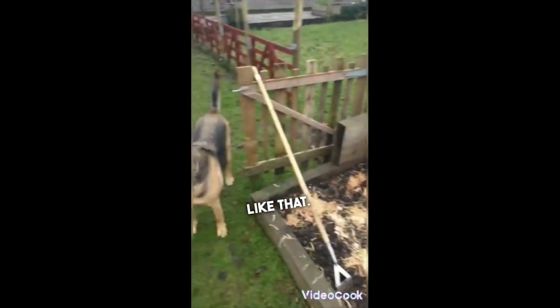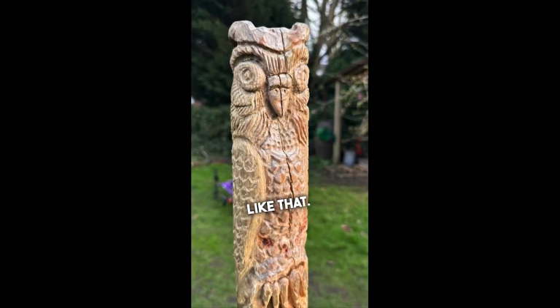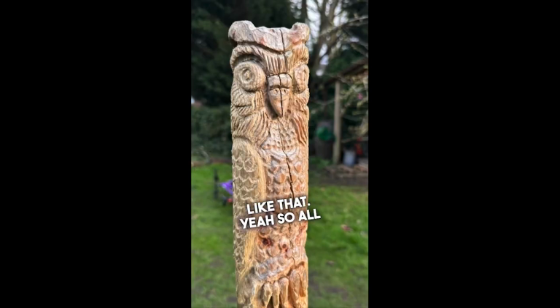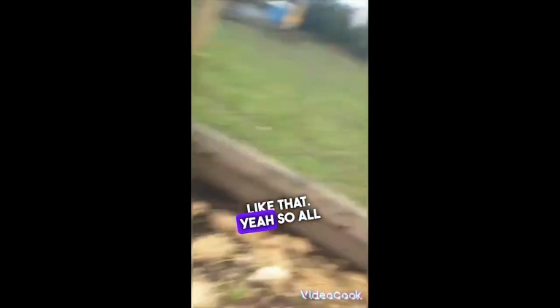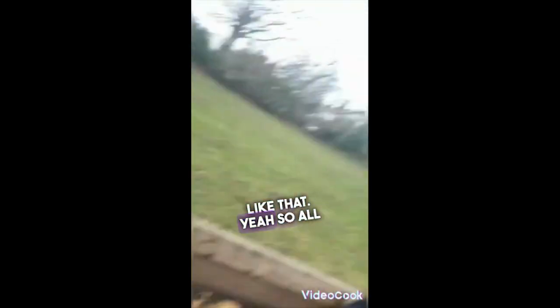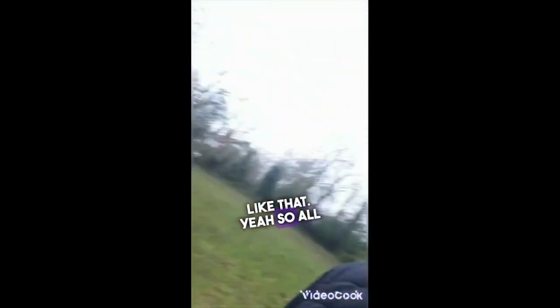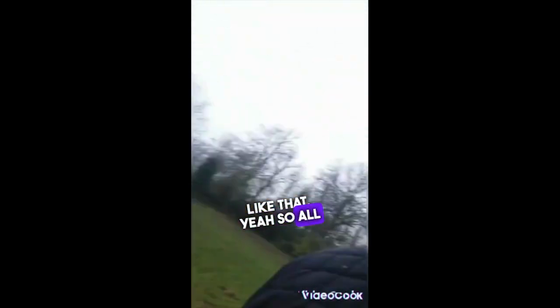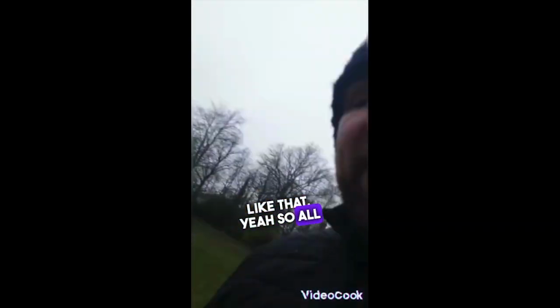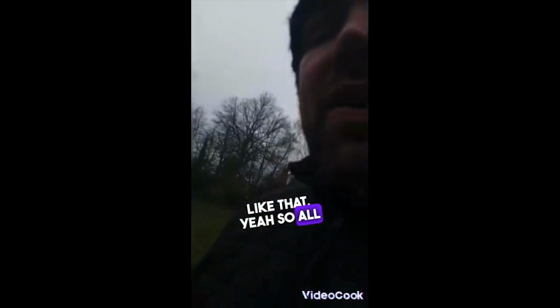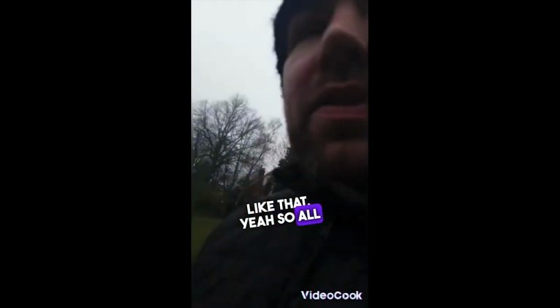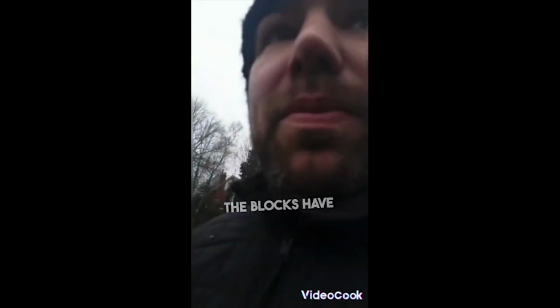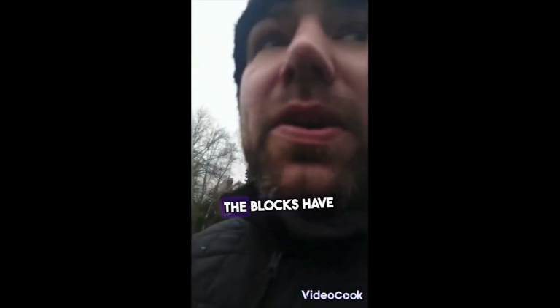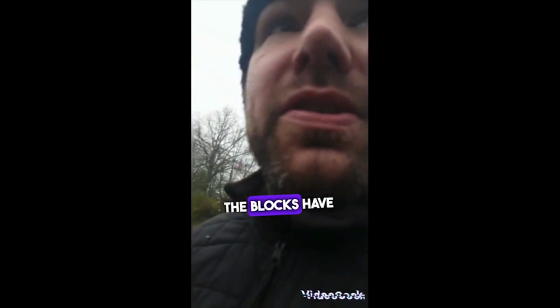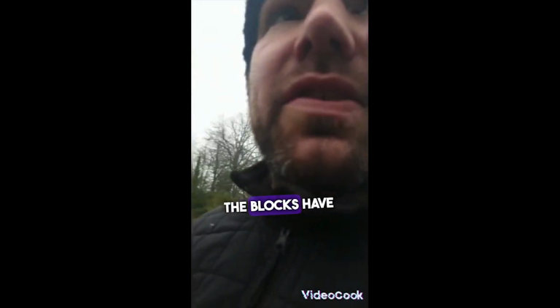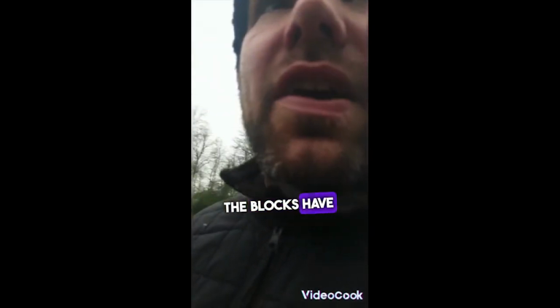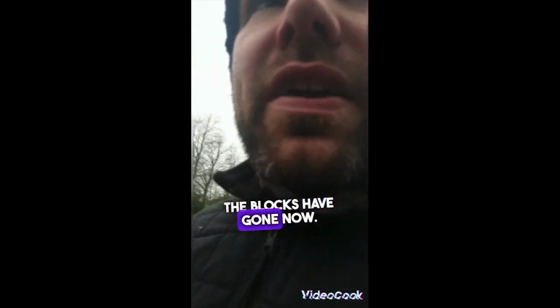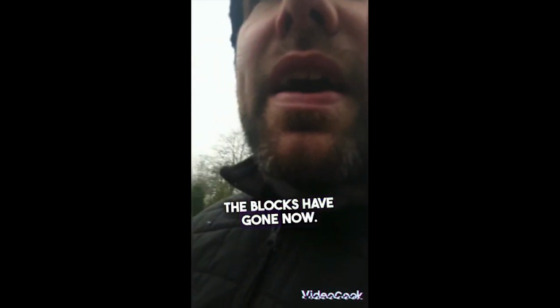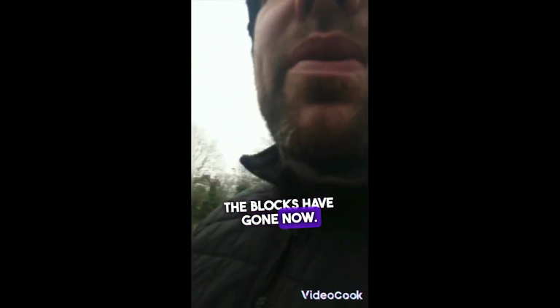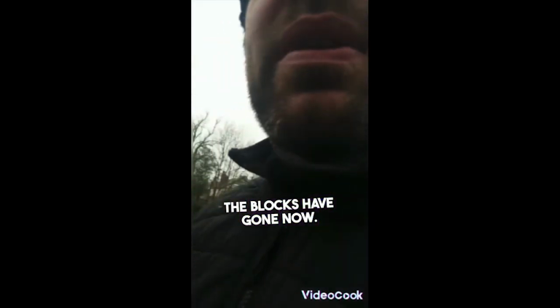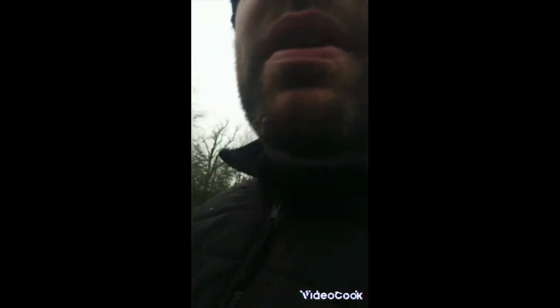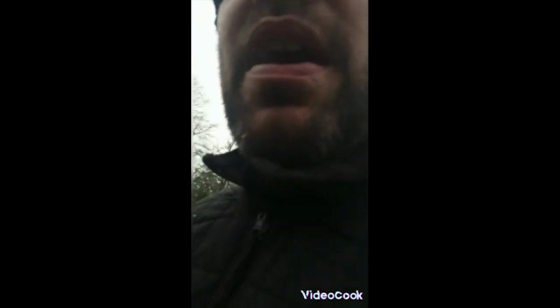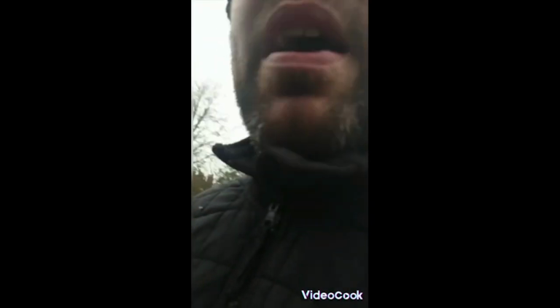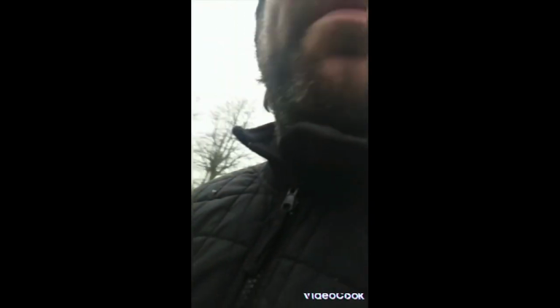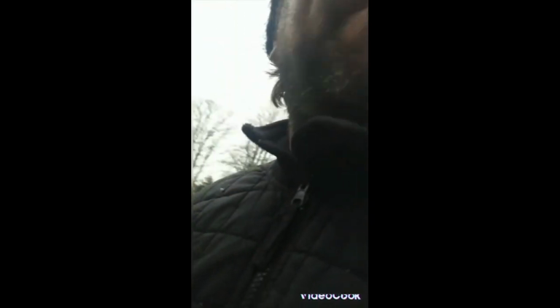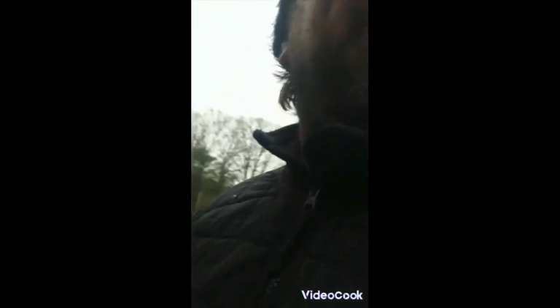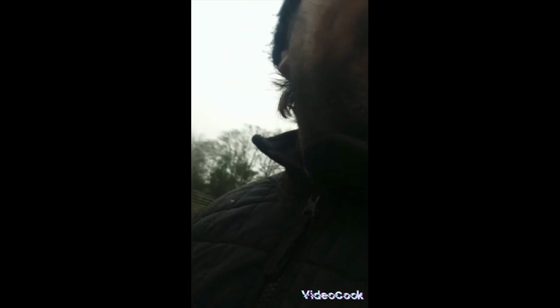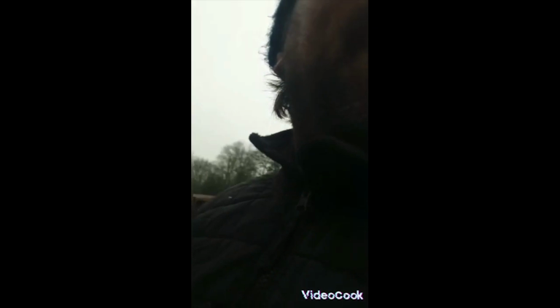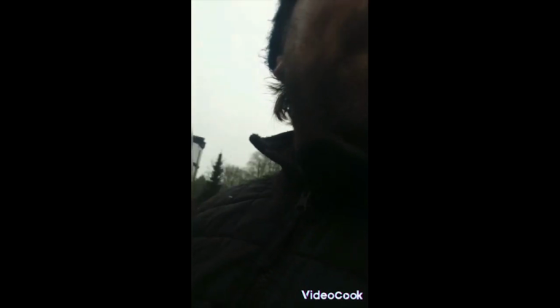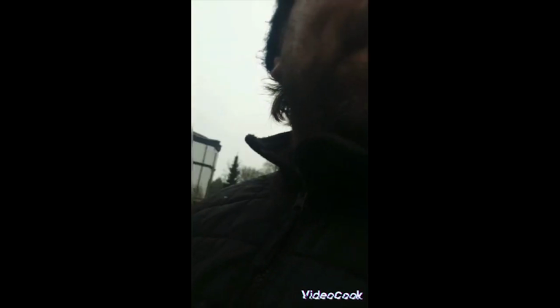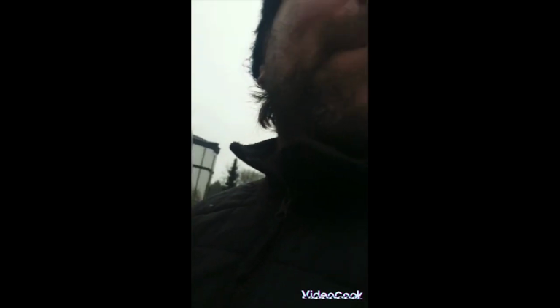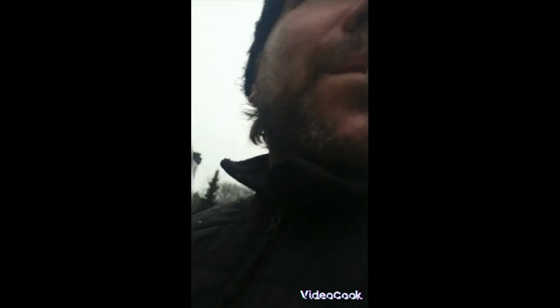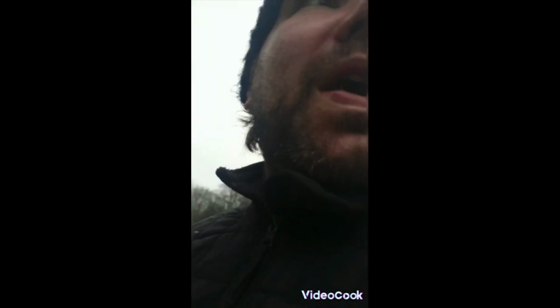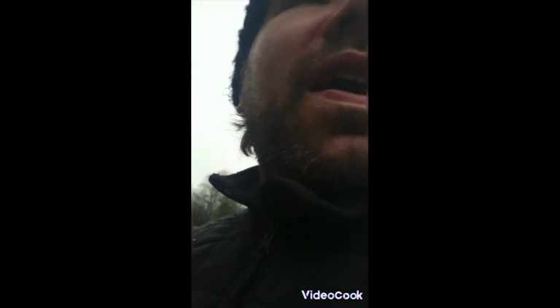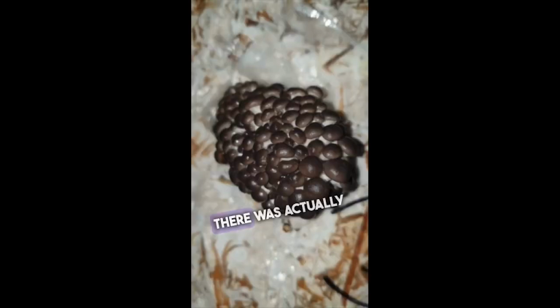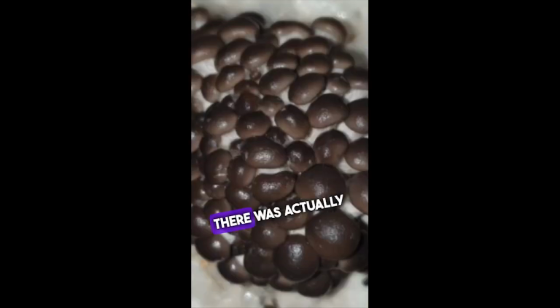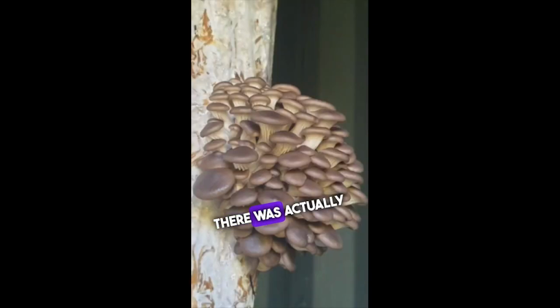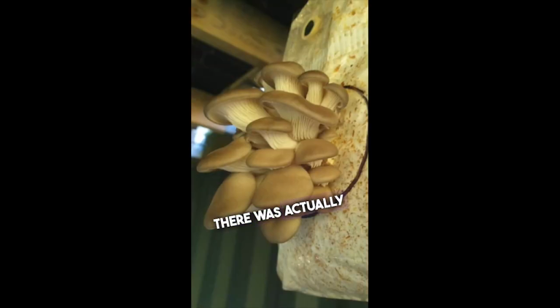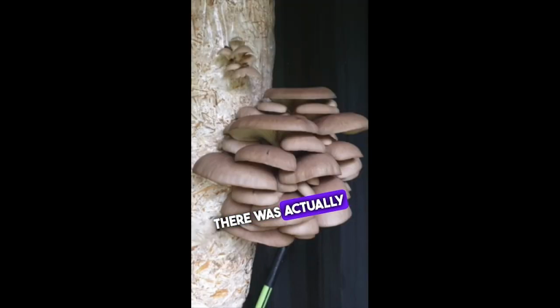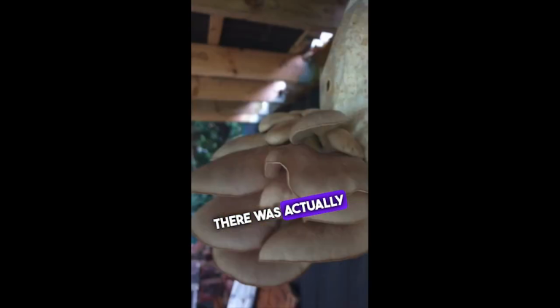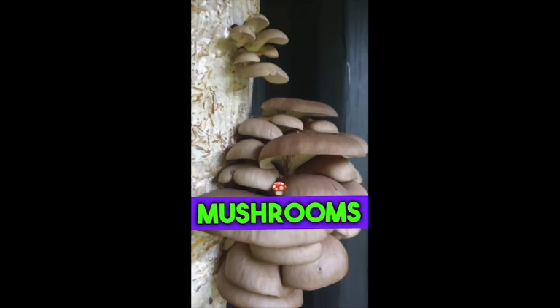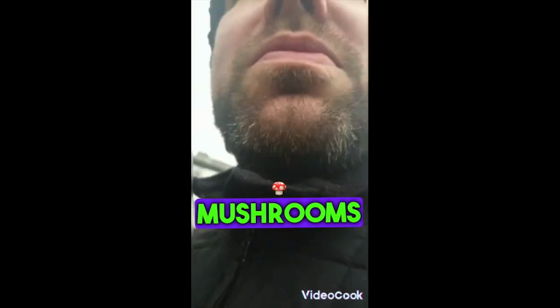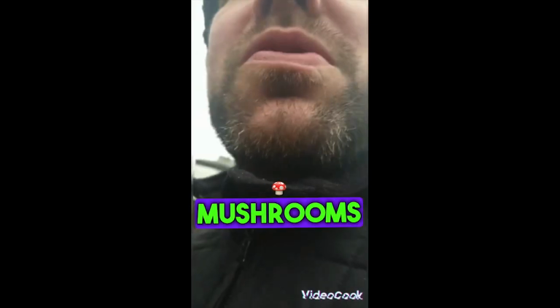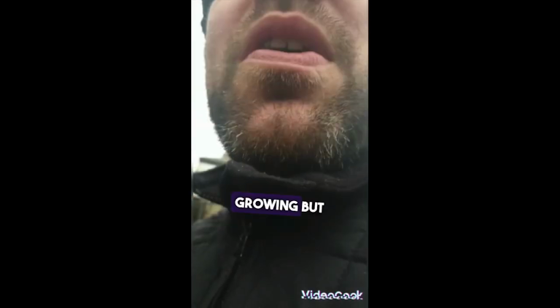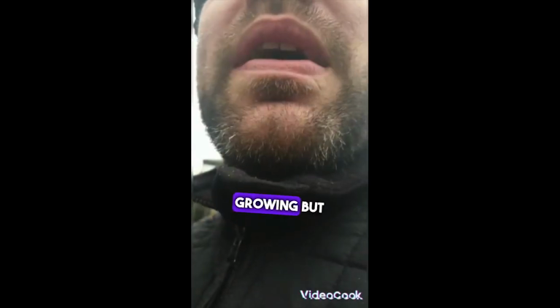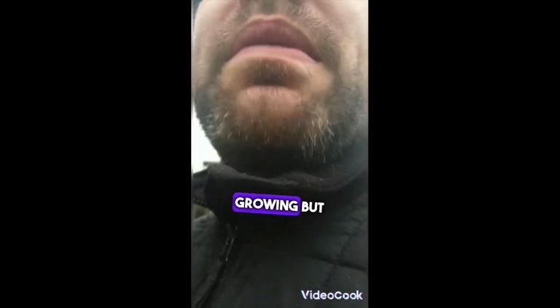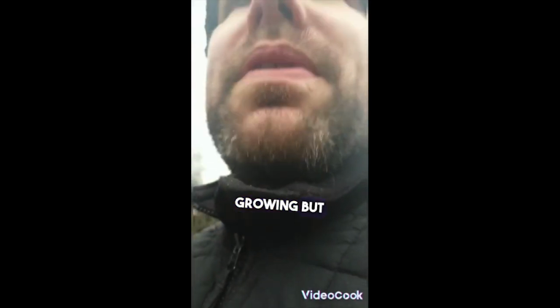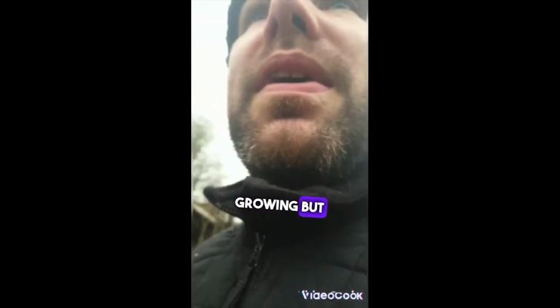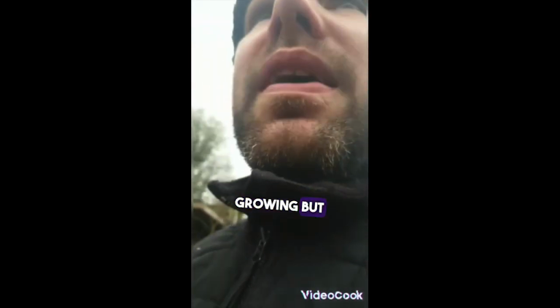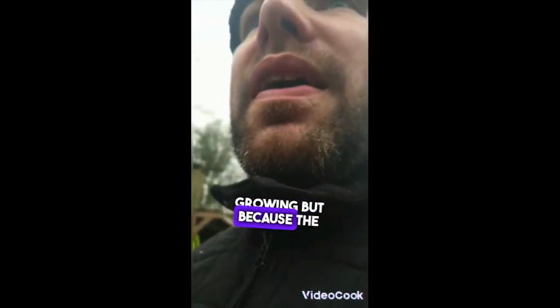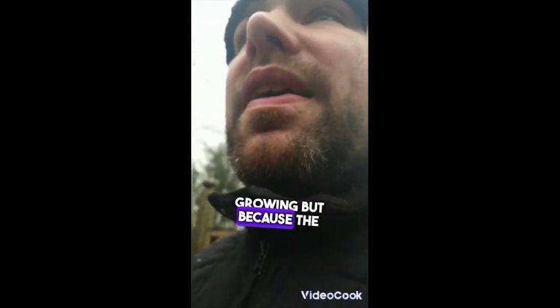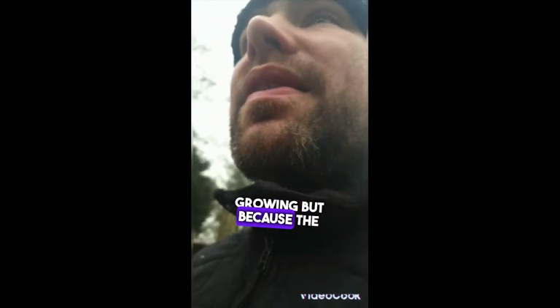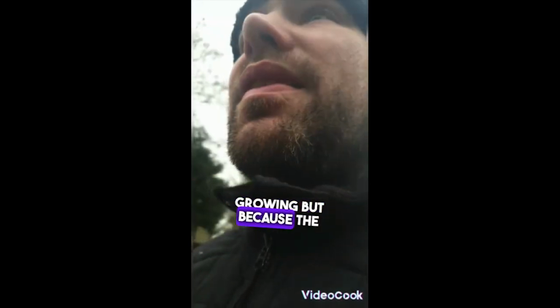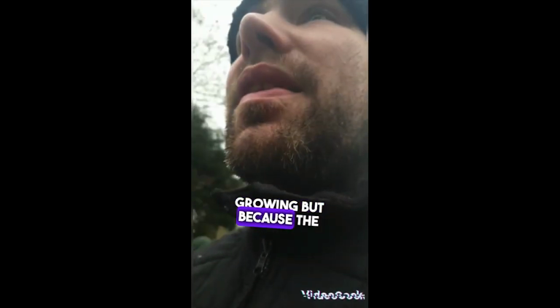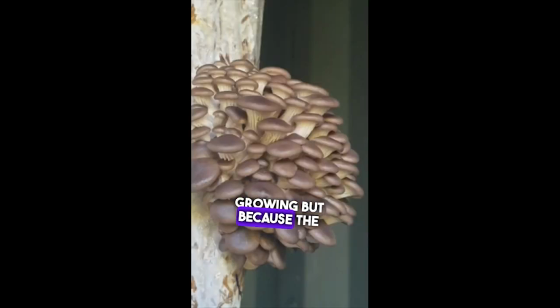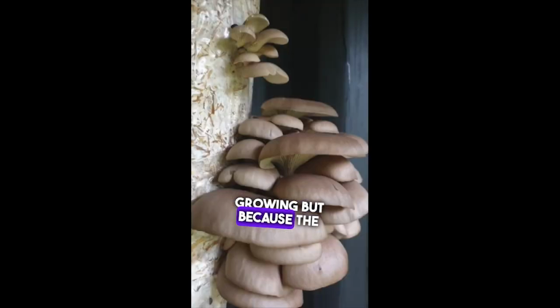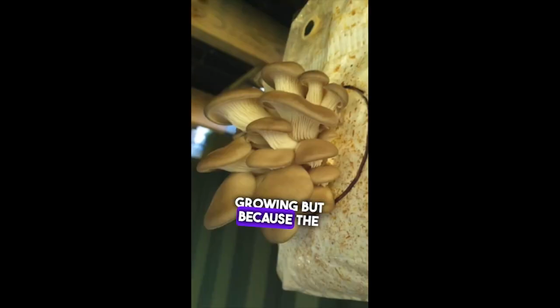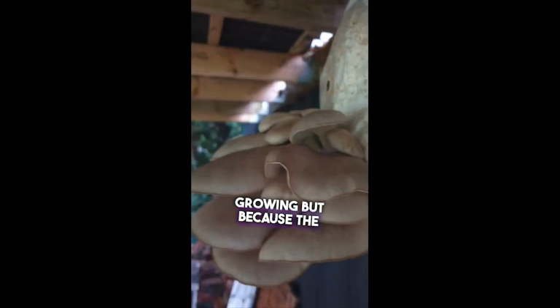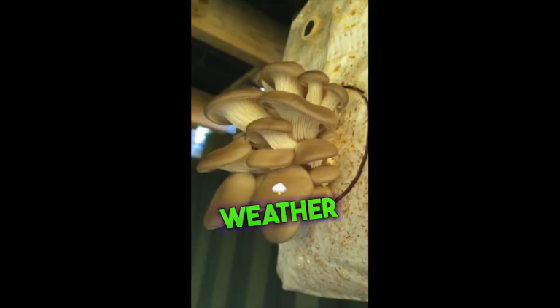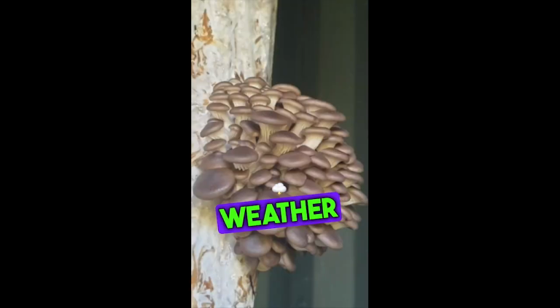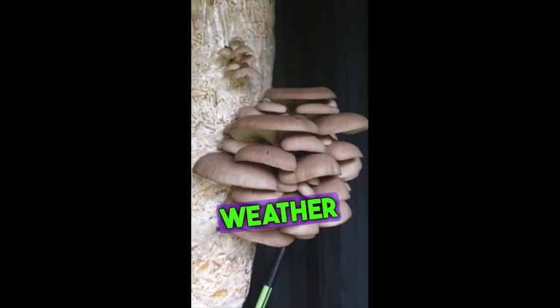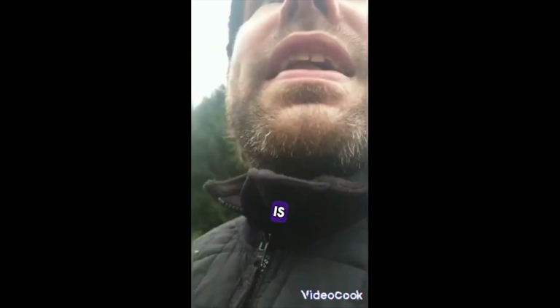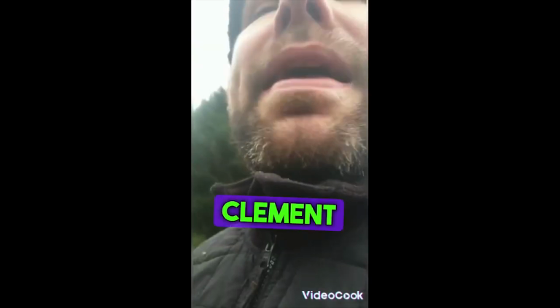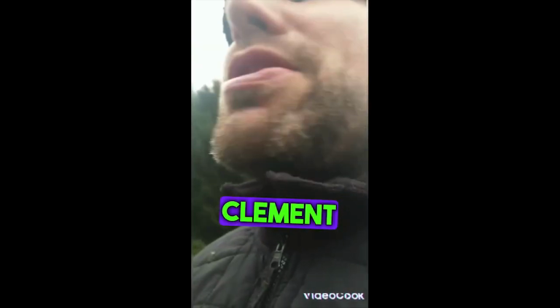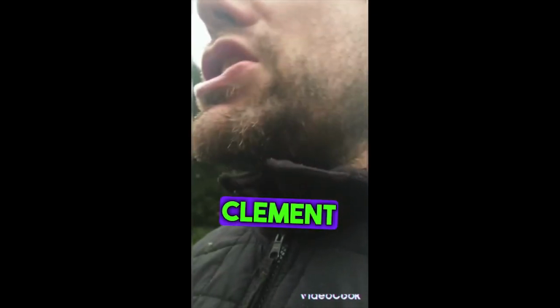Yeah, so all the other blocks are gone now. There were actually mushrooms growing, but because the weather is clement.